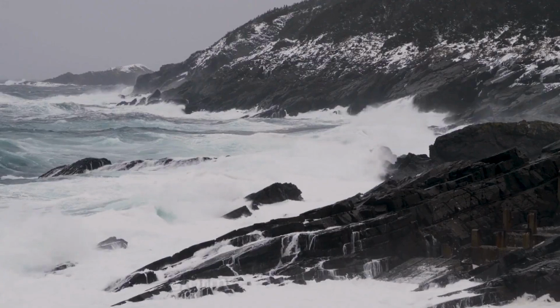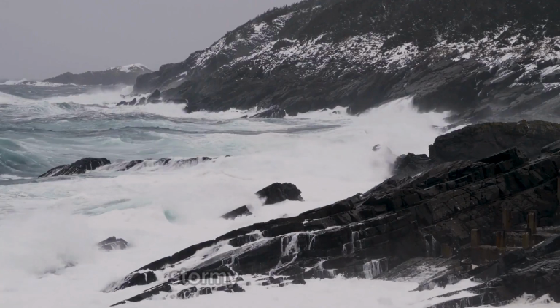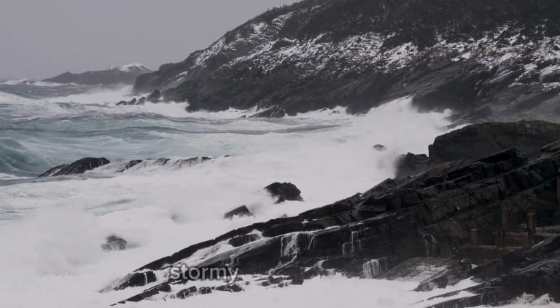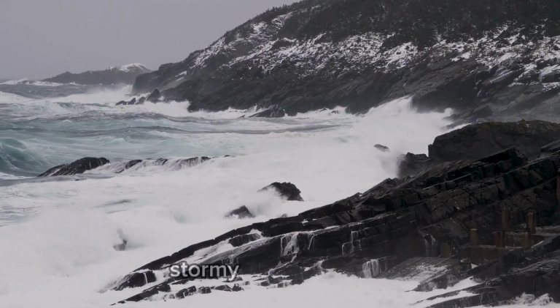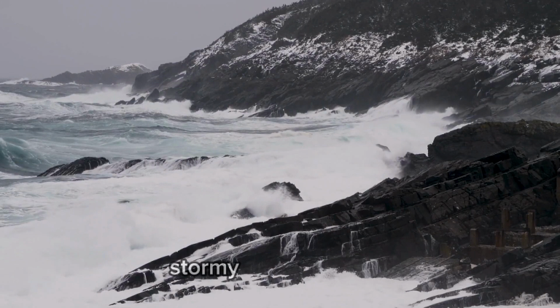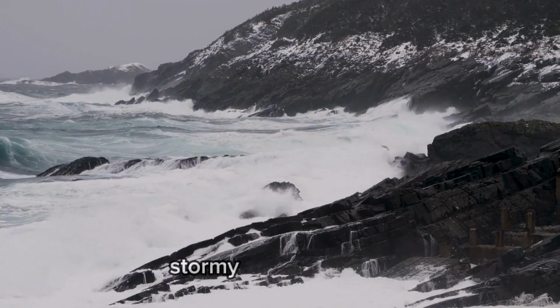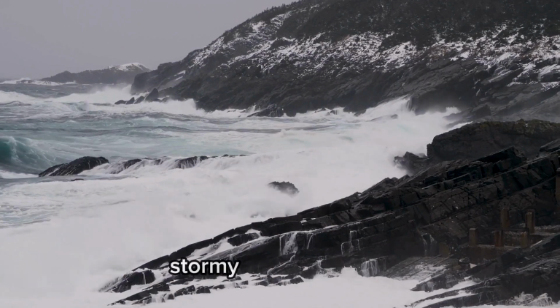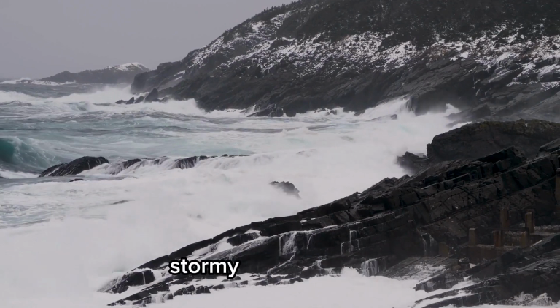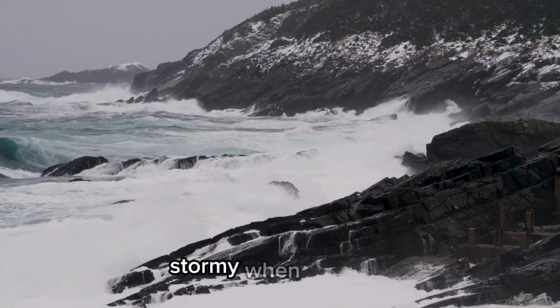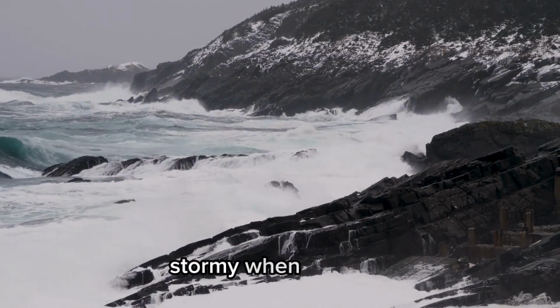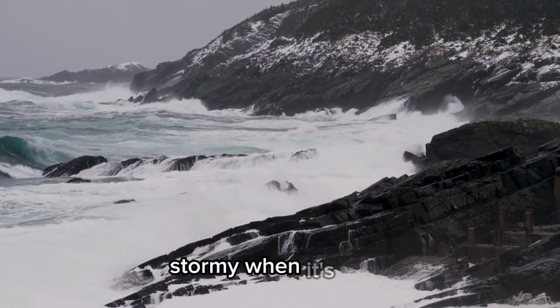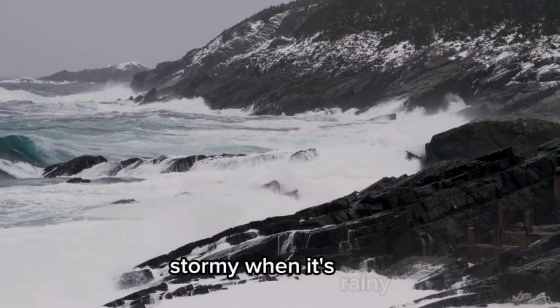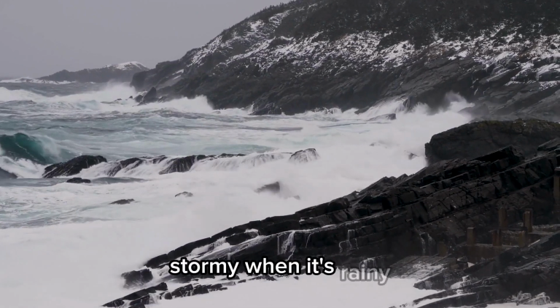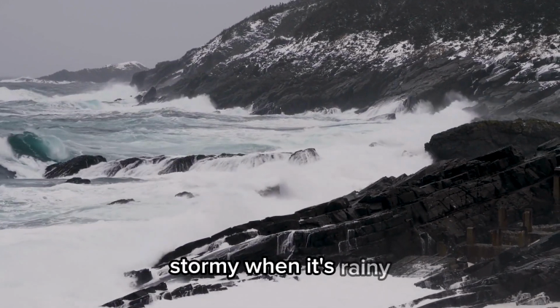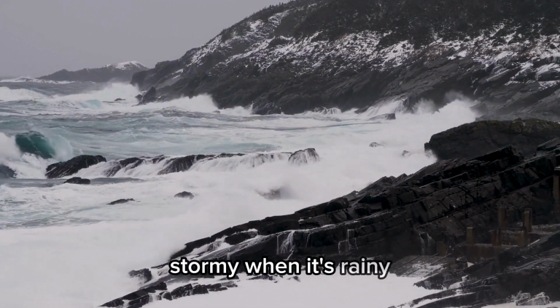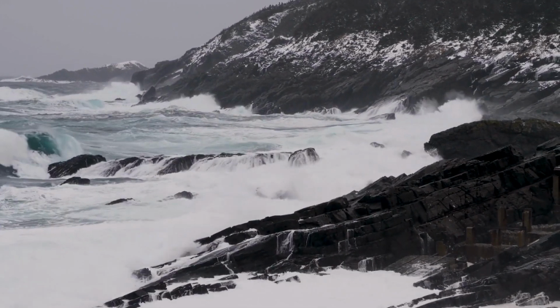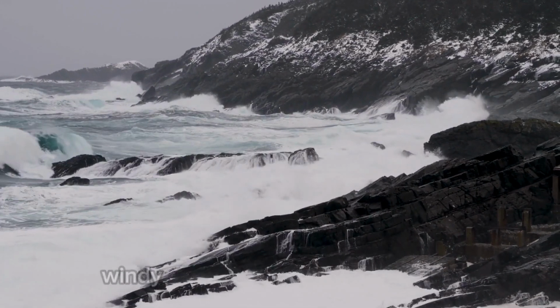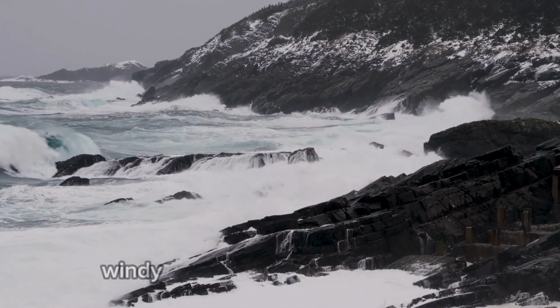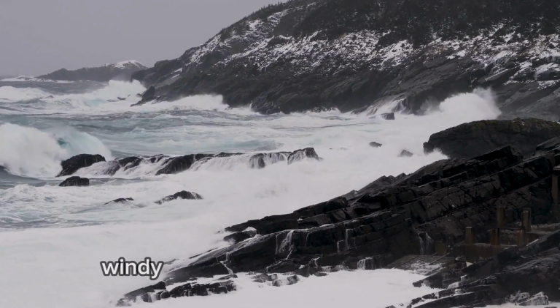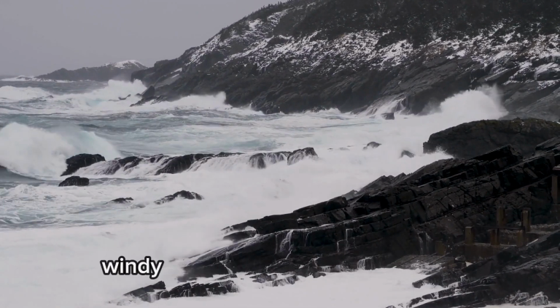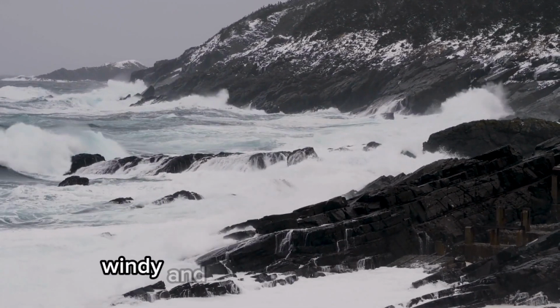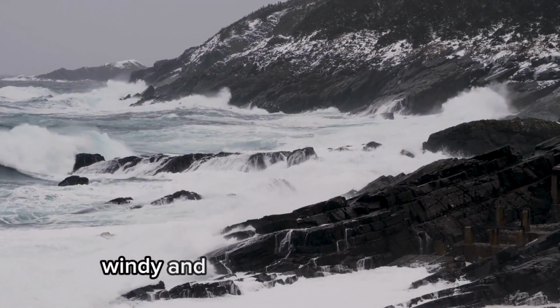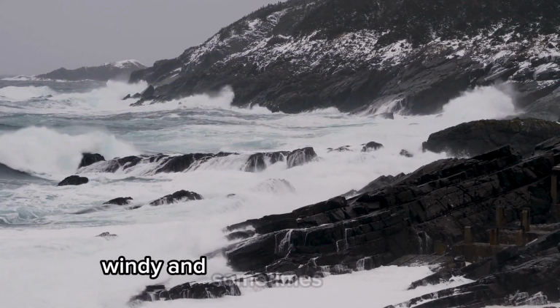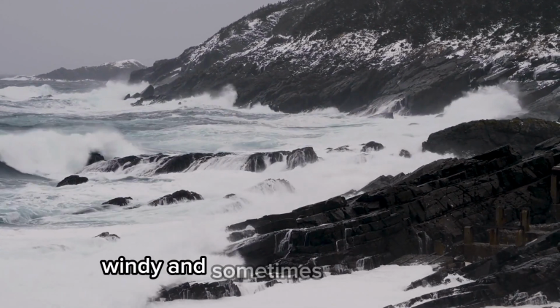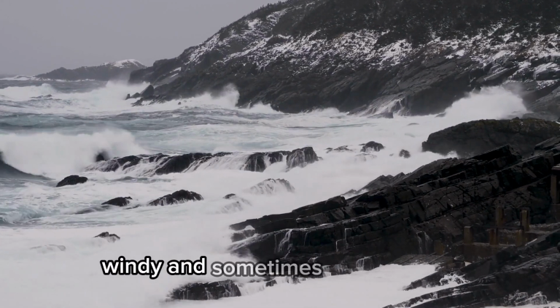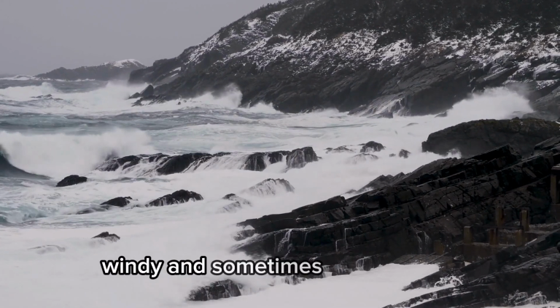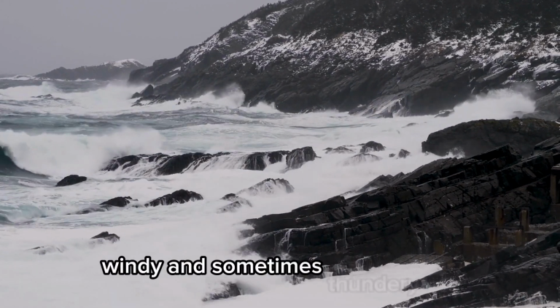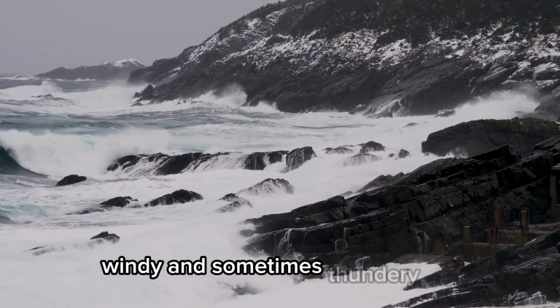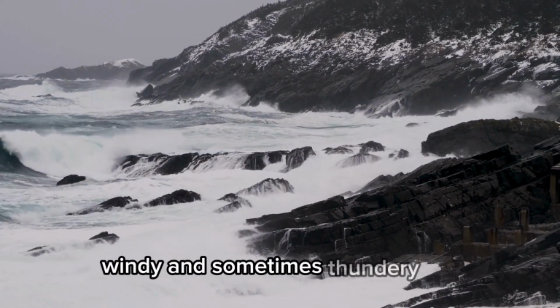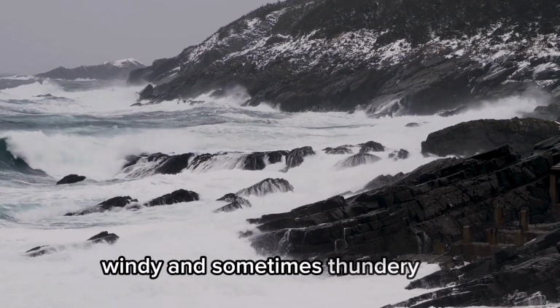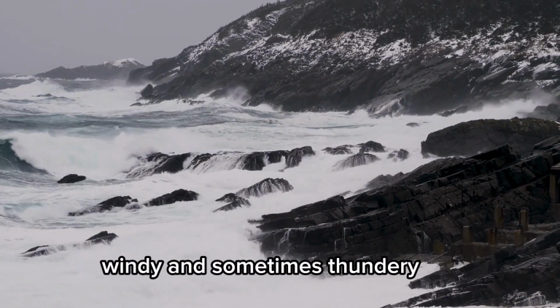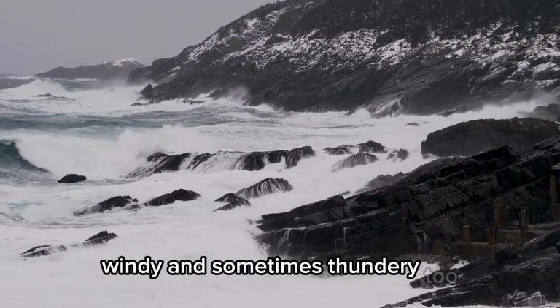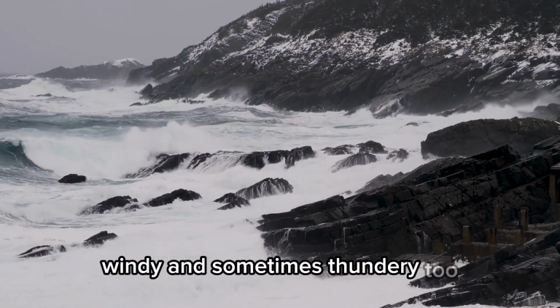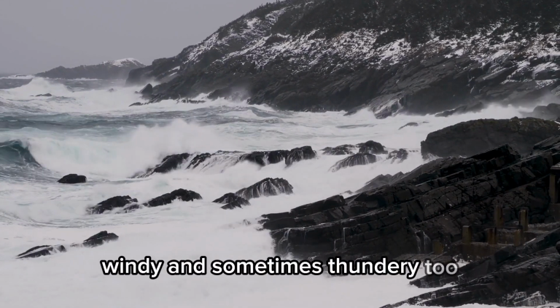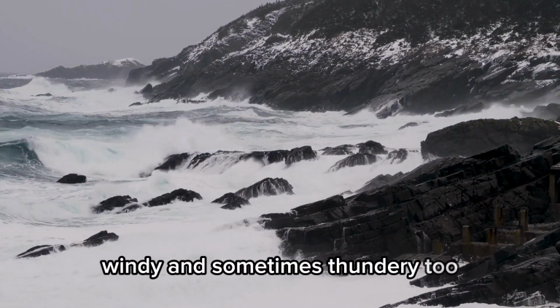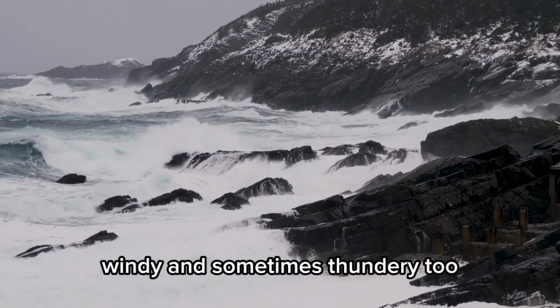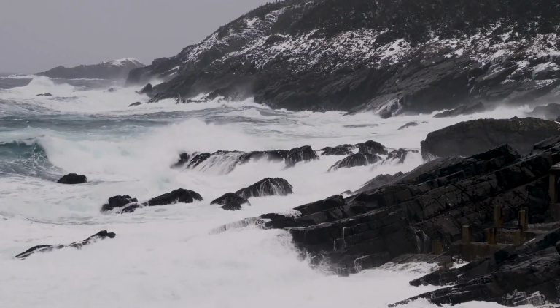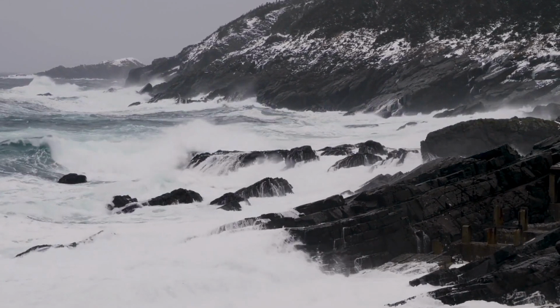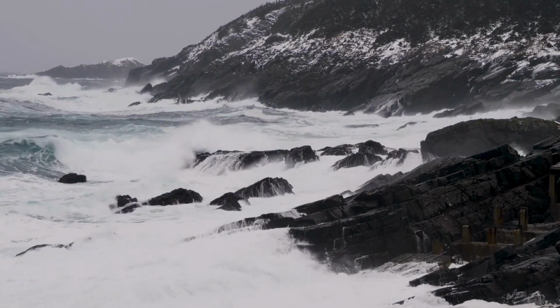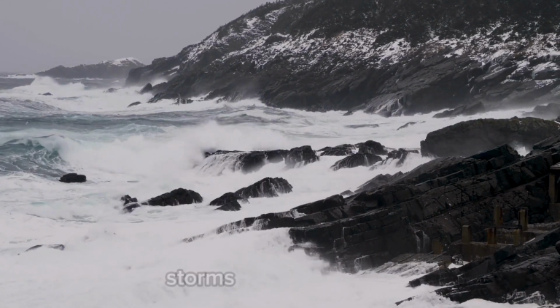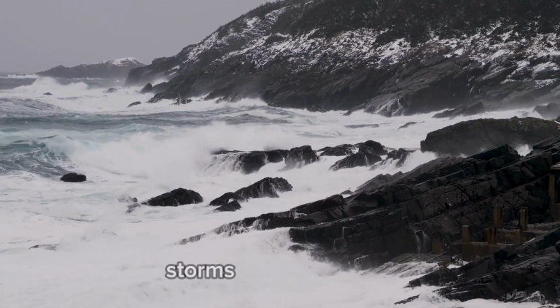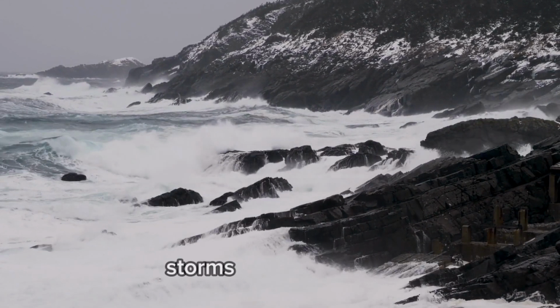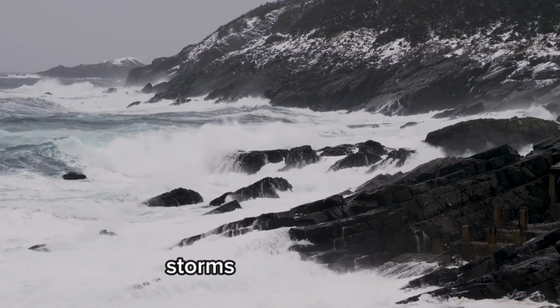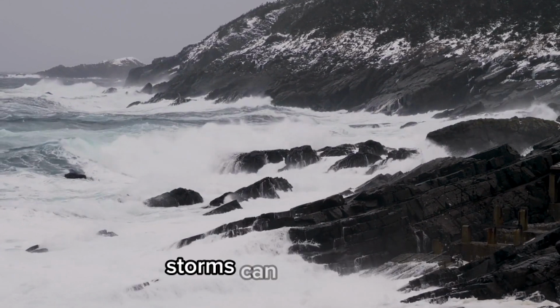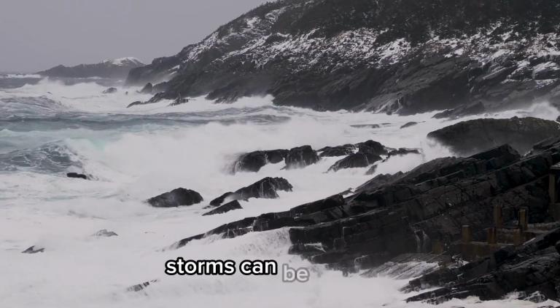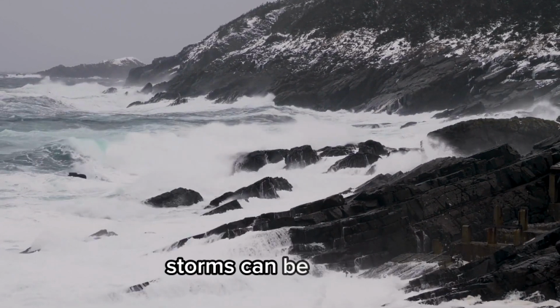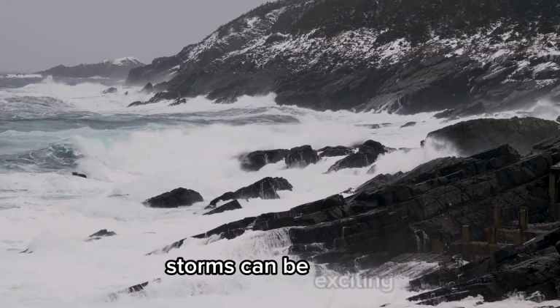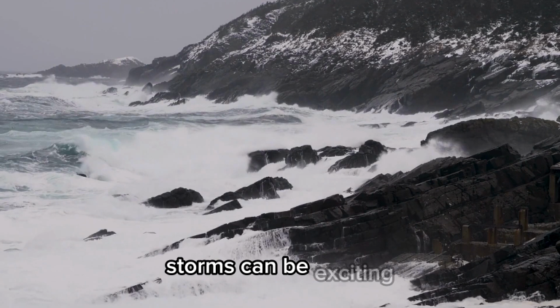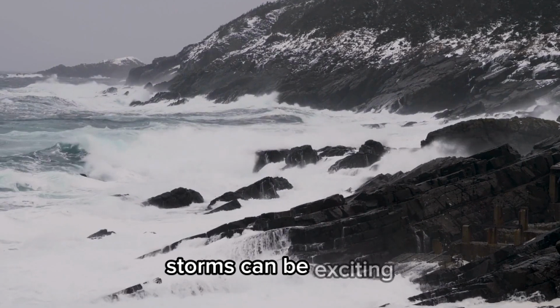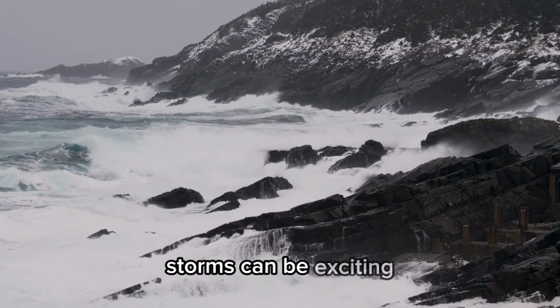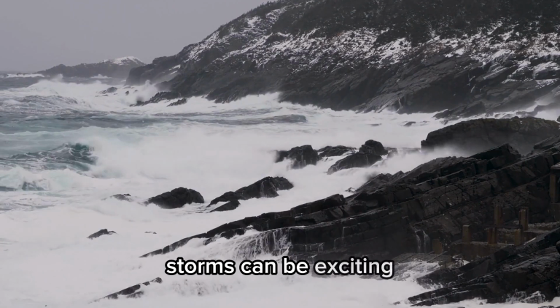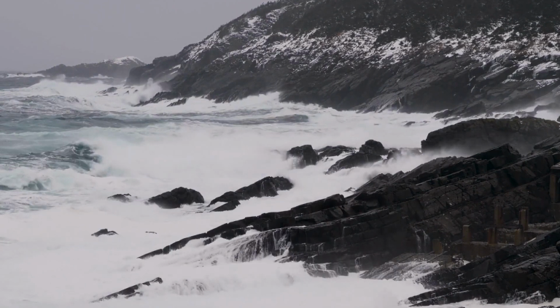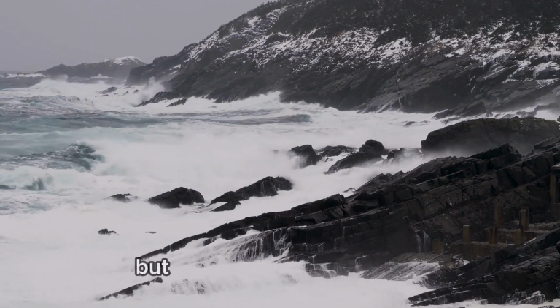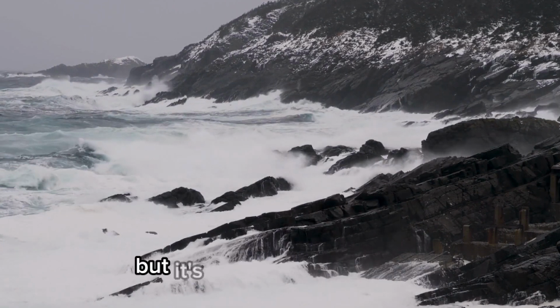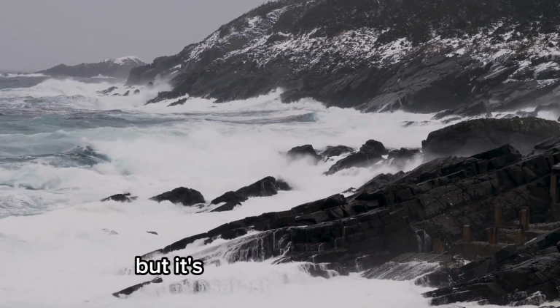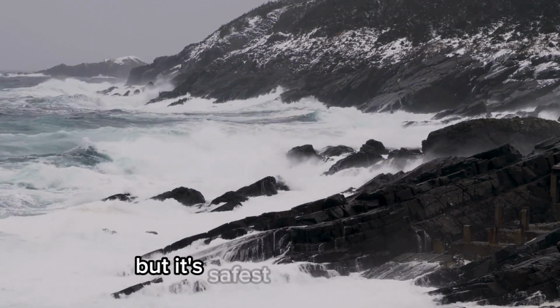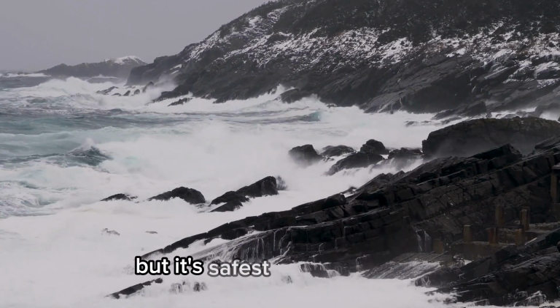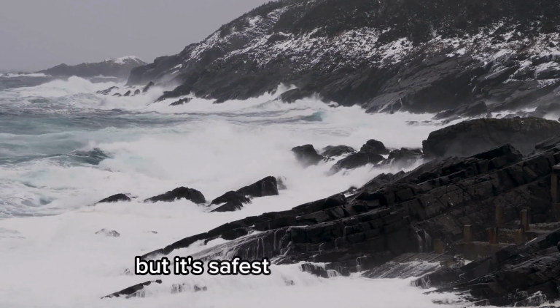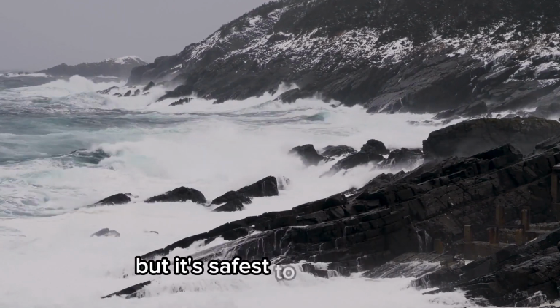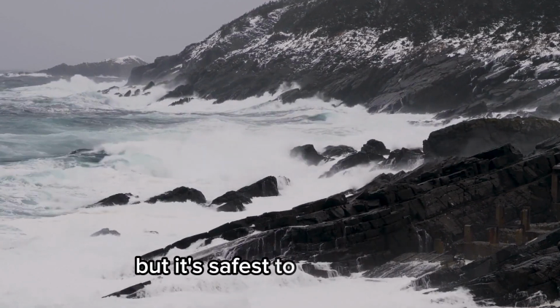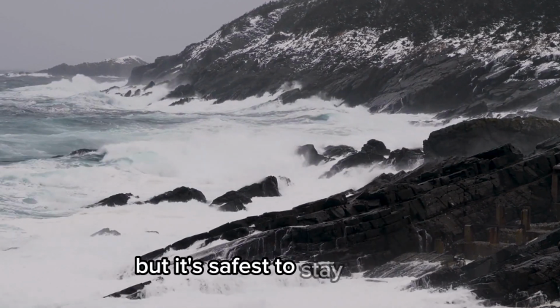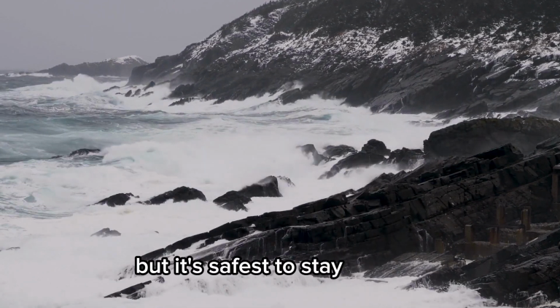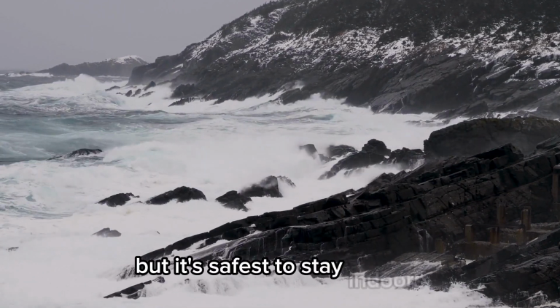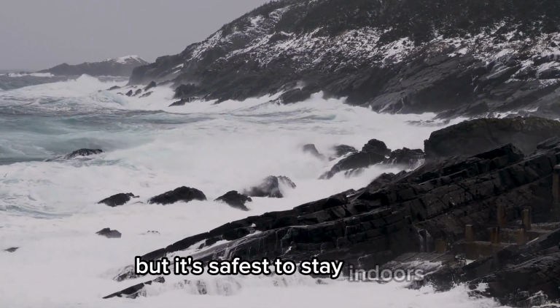Stormy. When it's rainy, windy, and sometimes thundery too. Storms can be exciting, but it's safest to stay indoors.